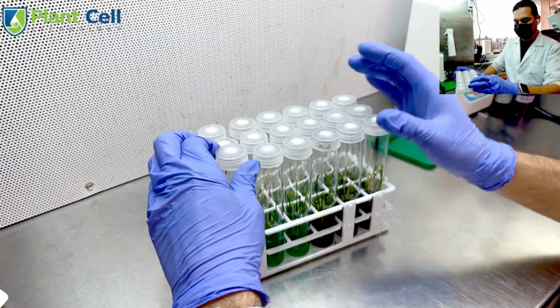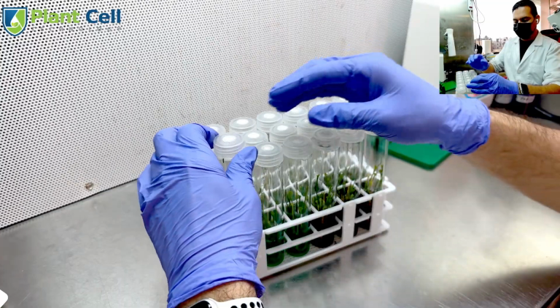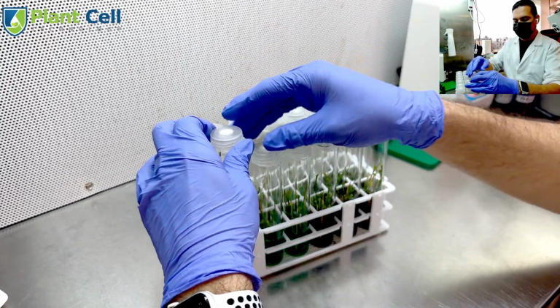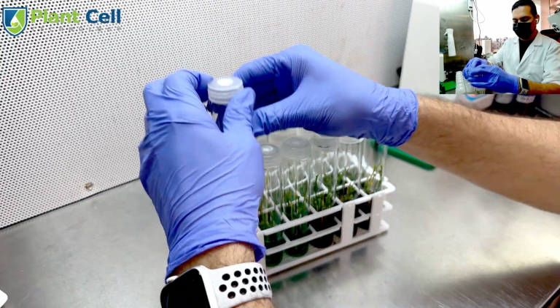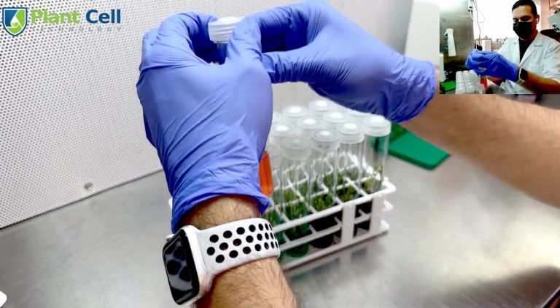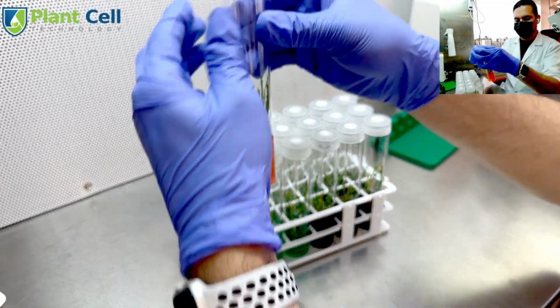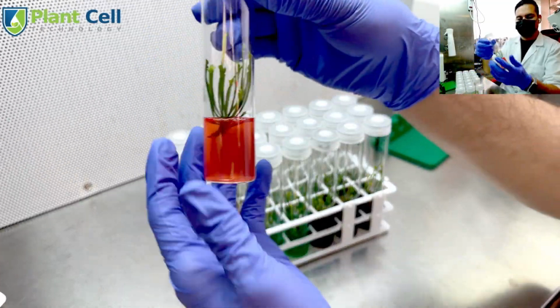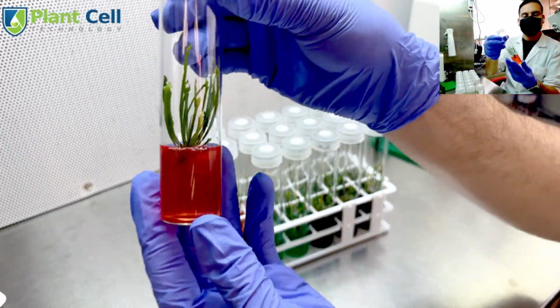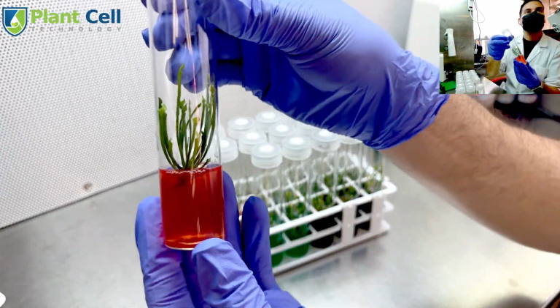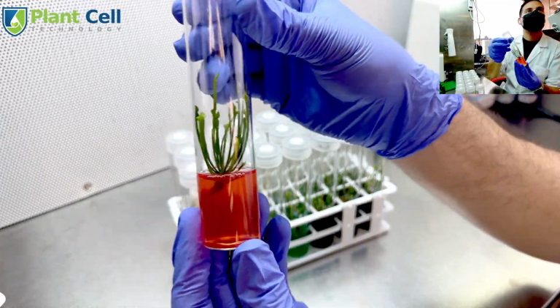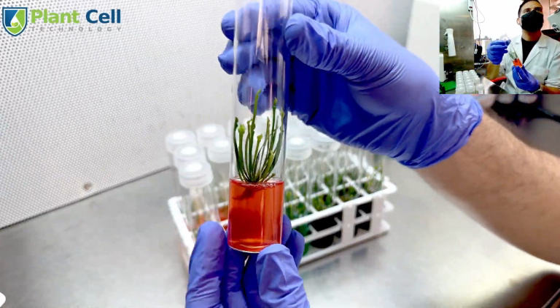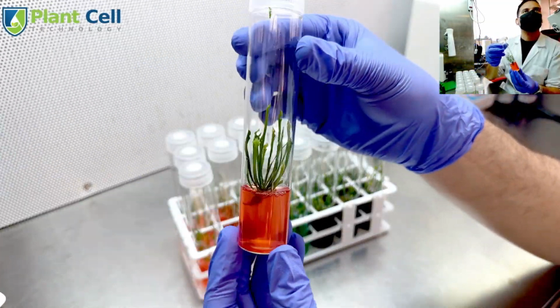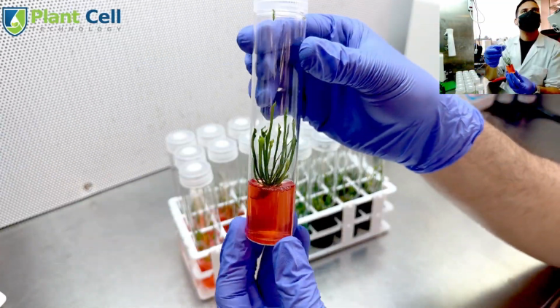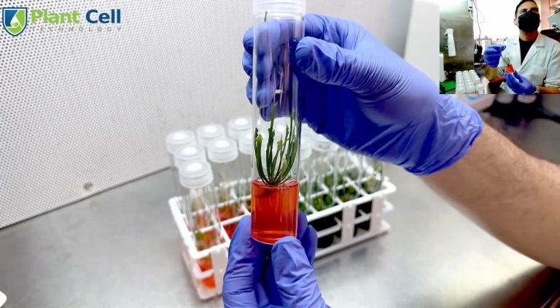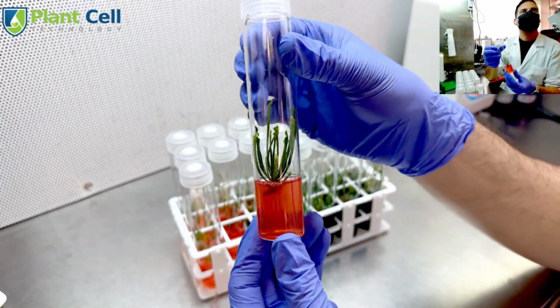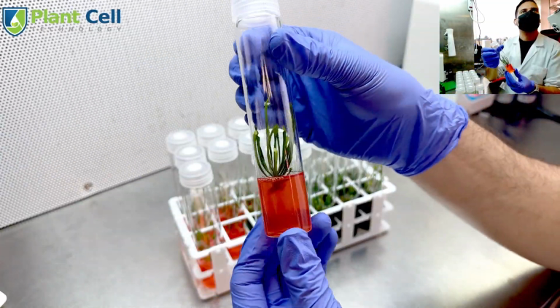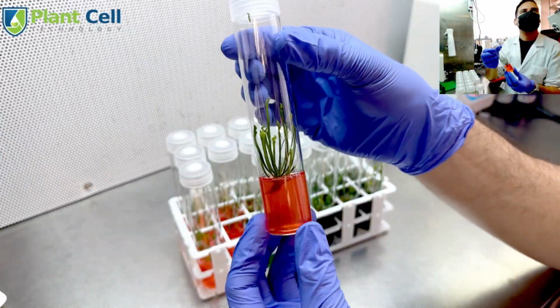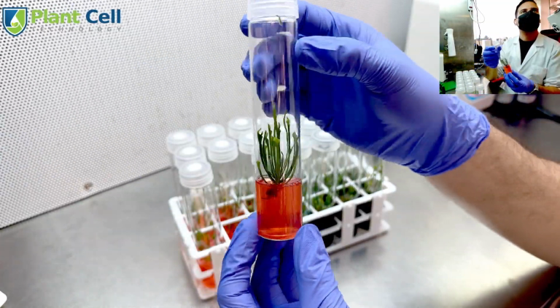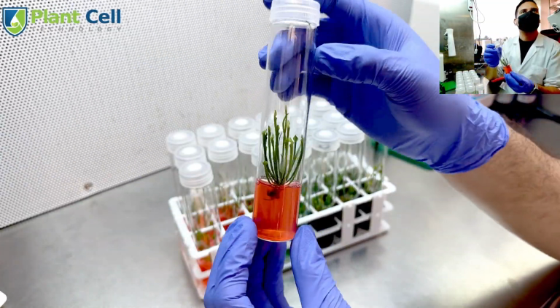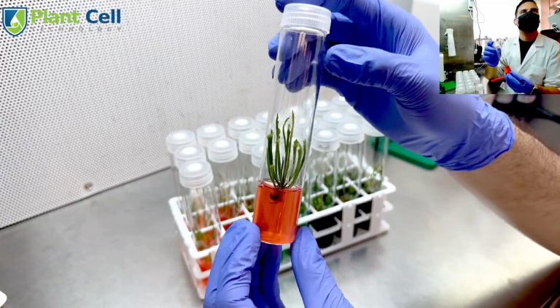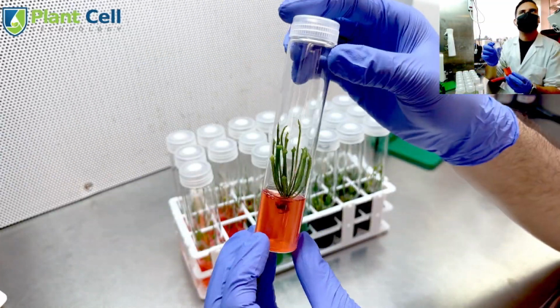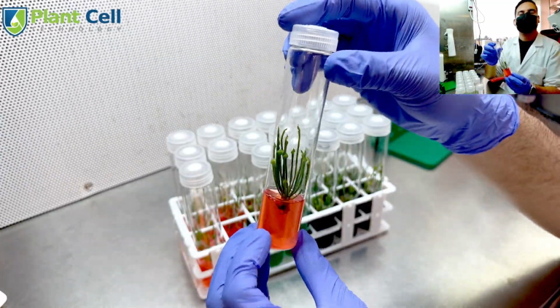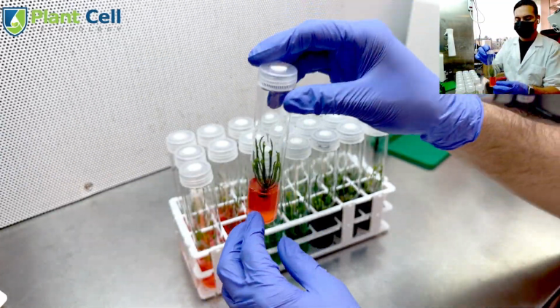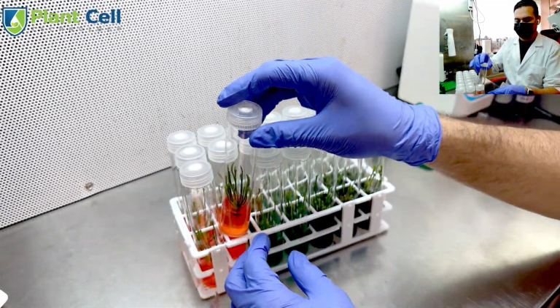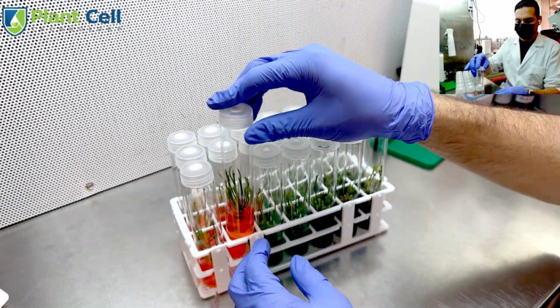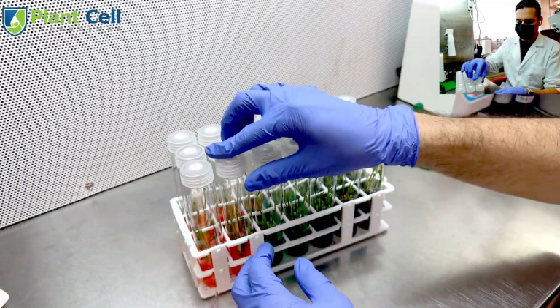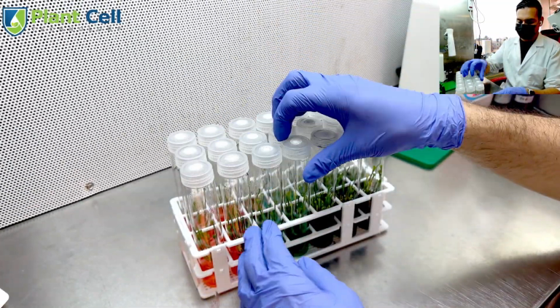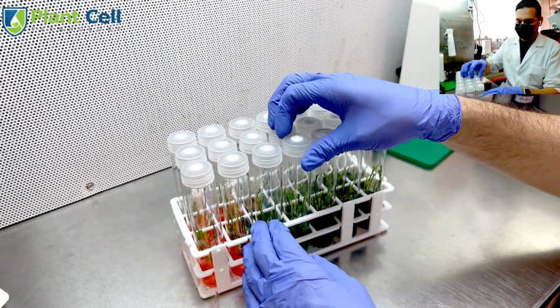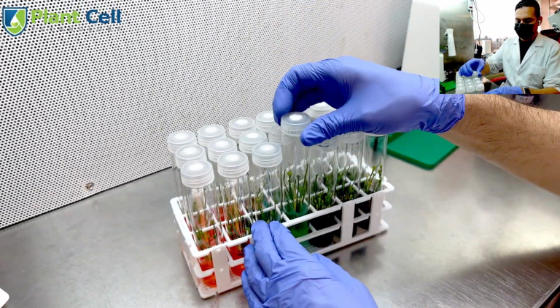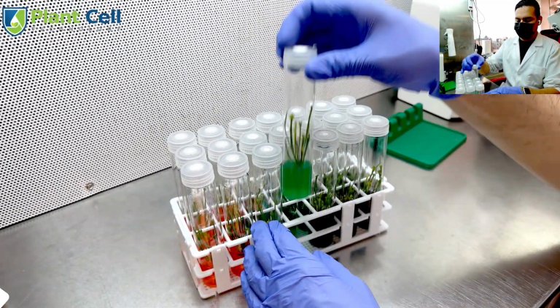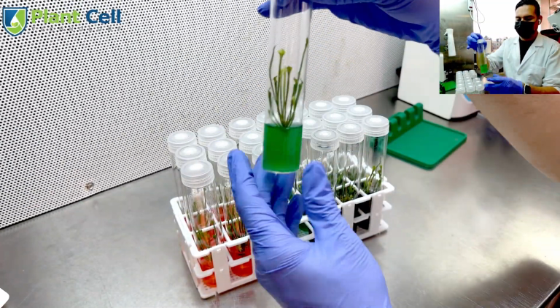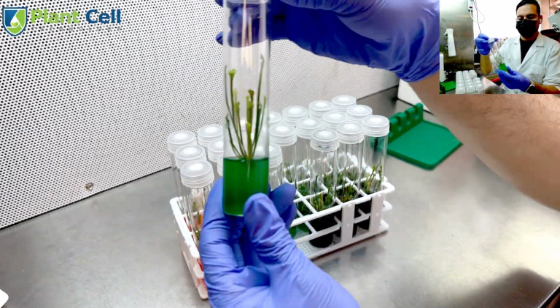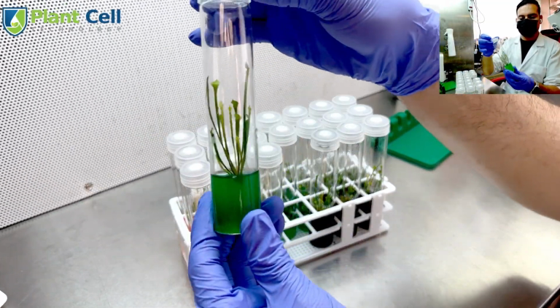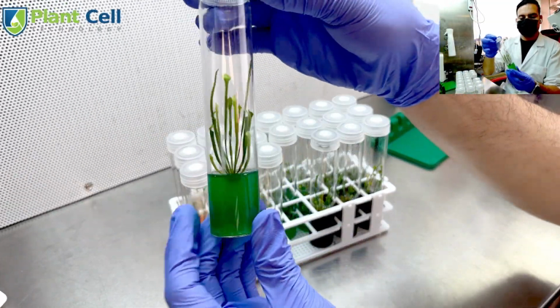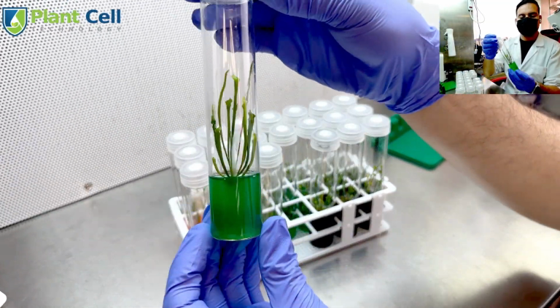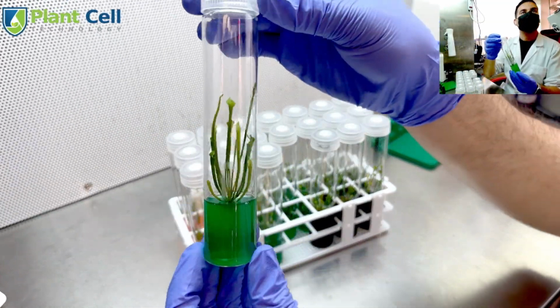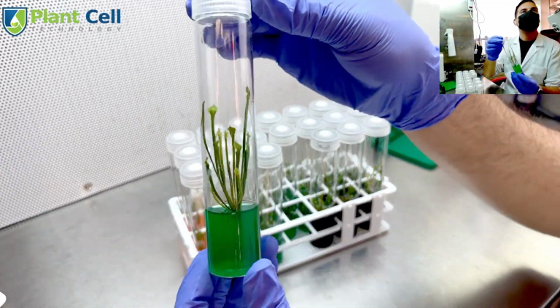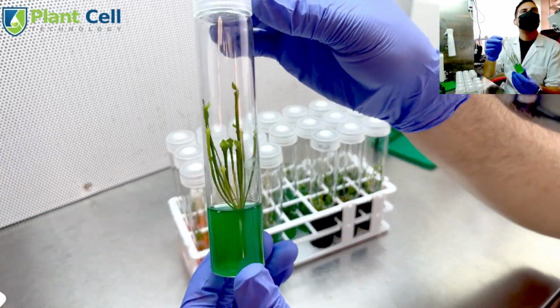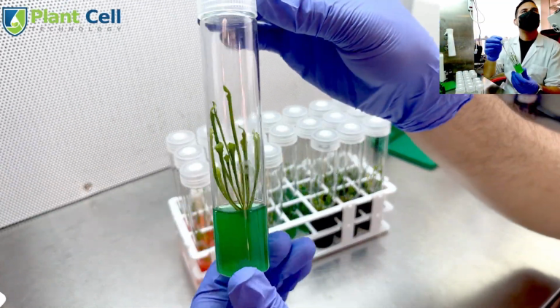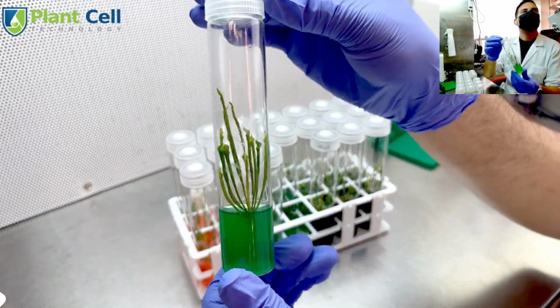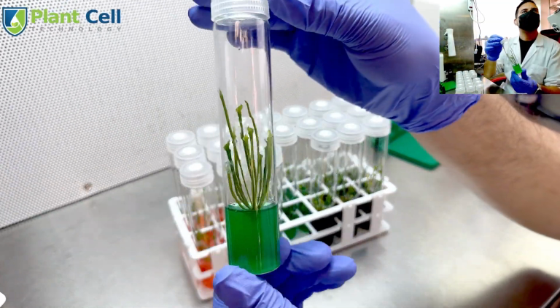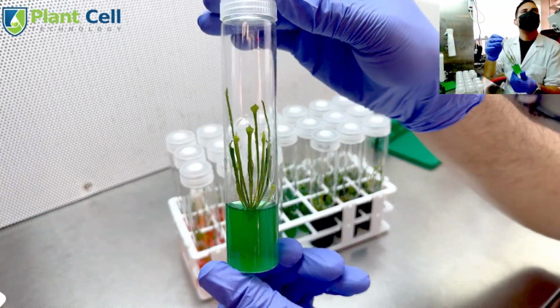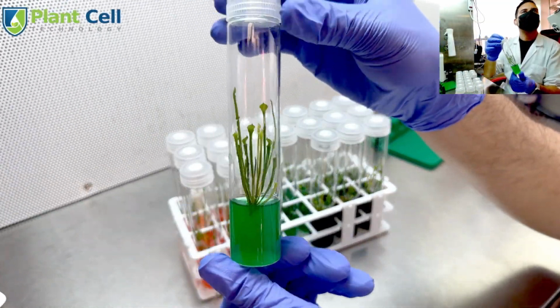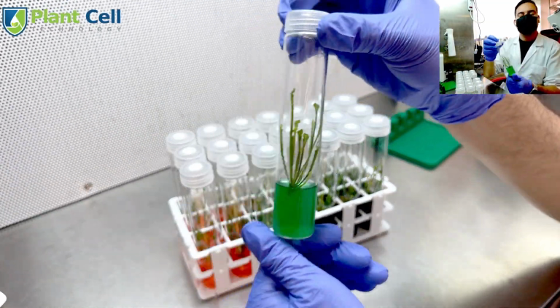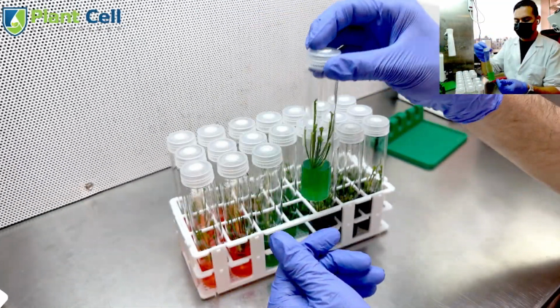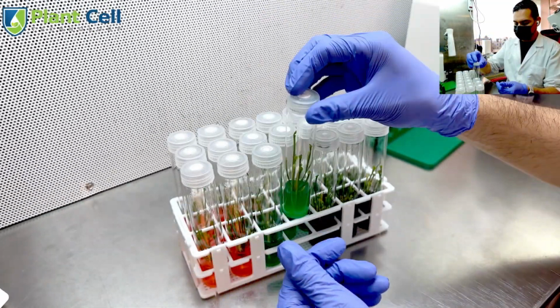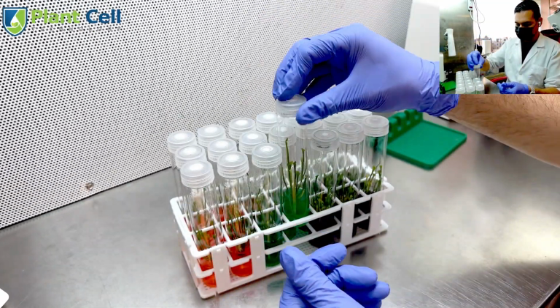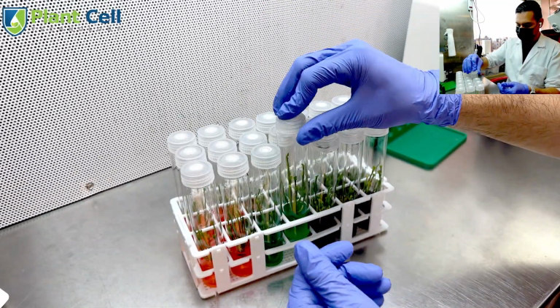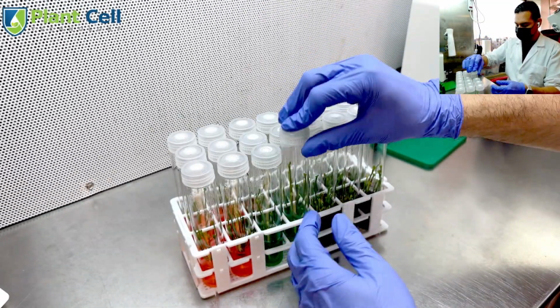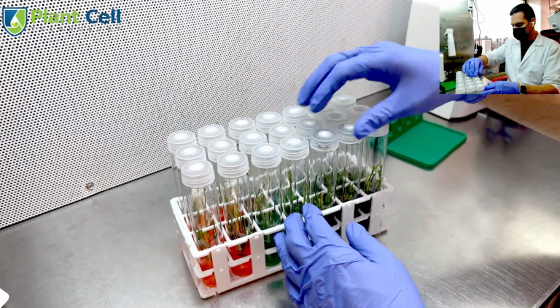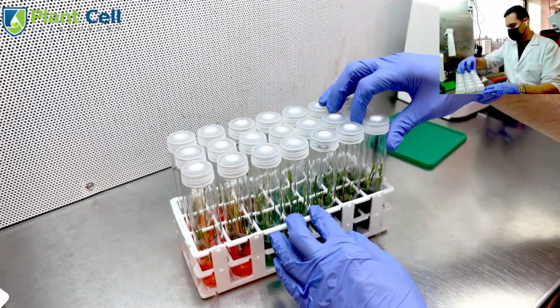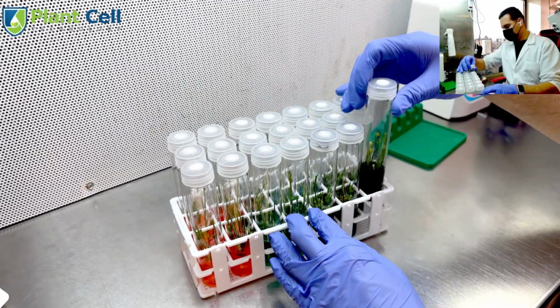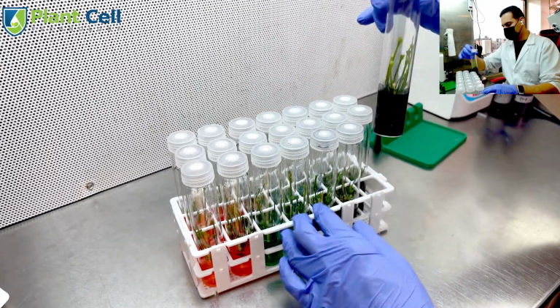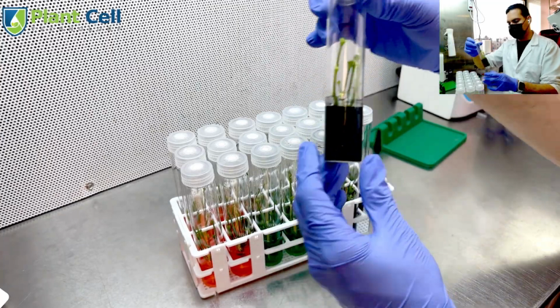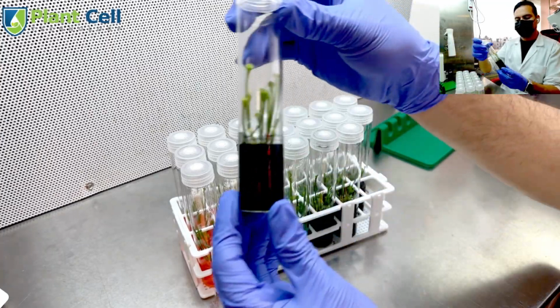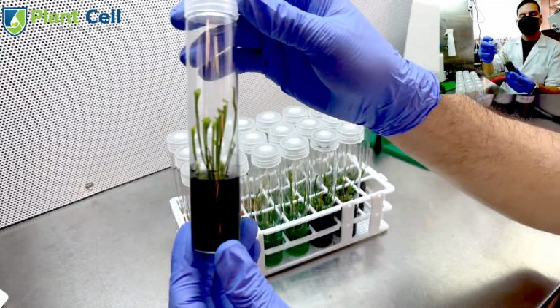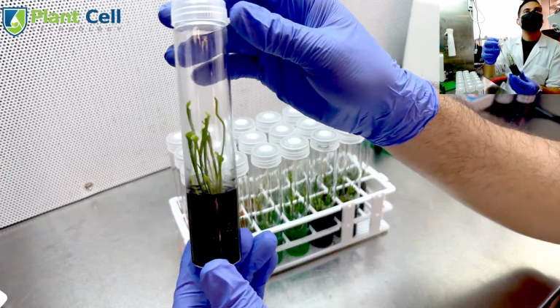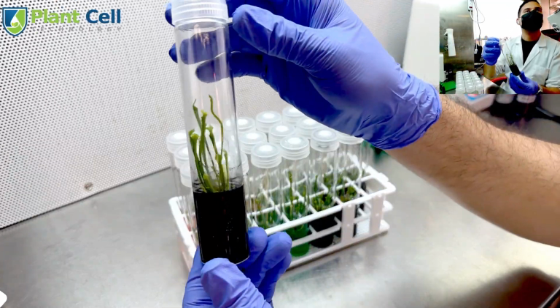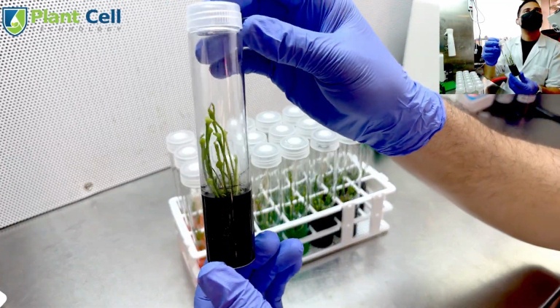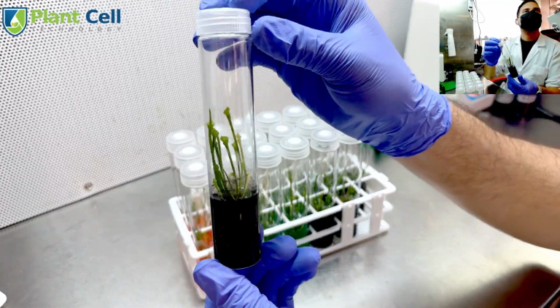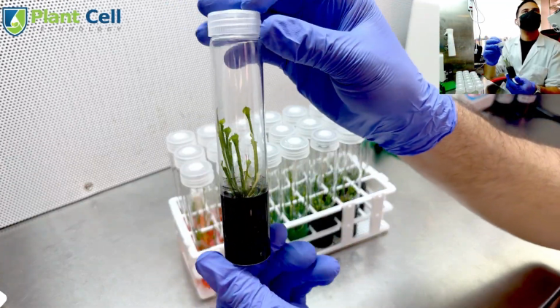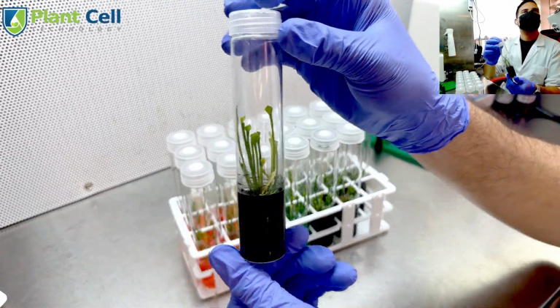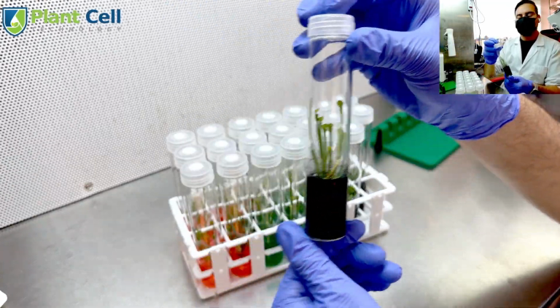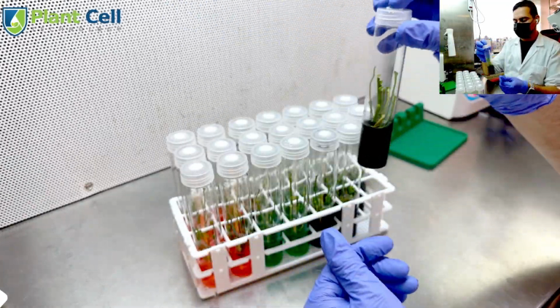Hey guys, it's Christmas season once again and I will show you how to make these very beautiful and affordable Christmas gifts.